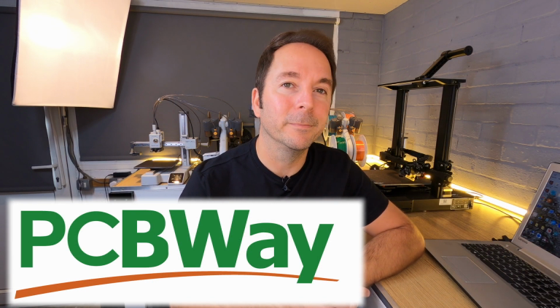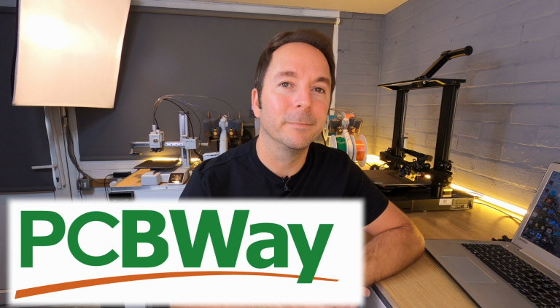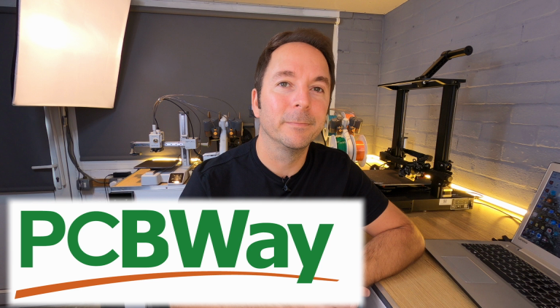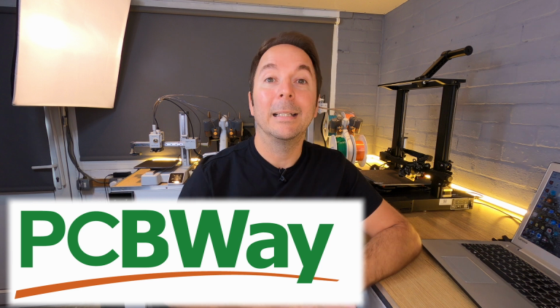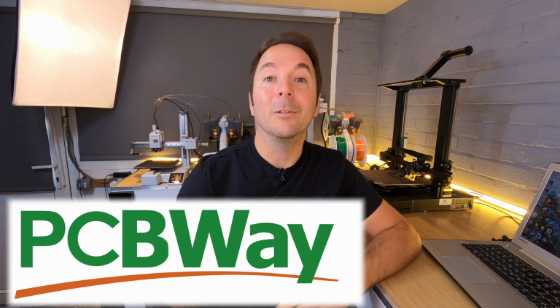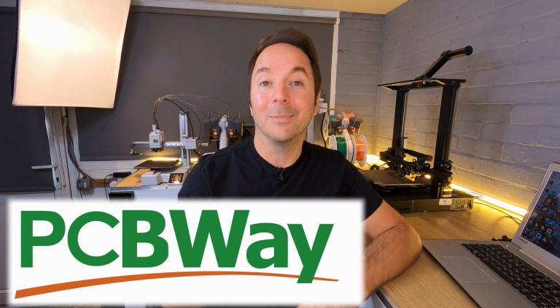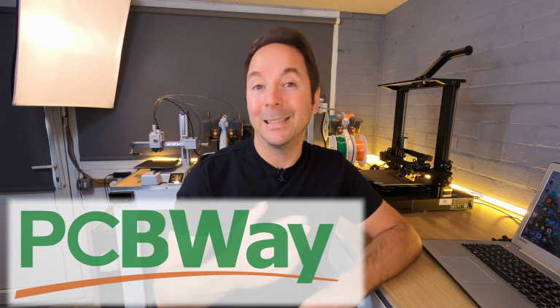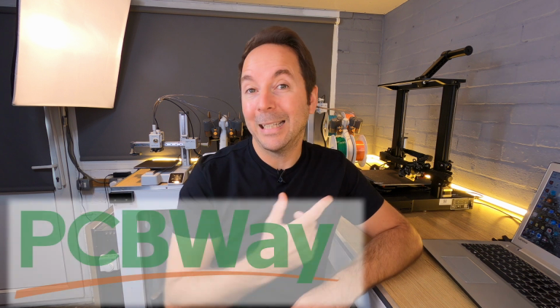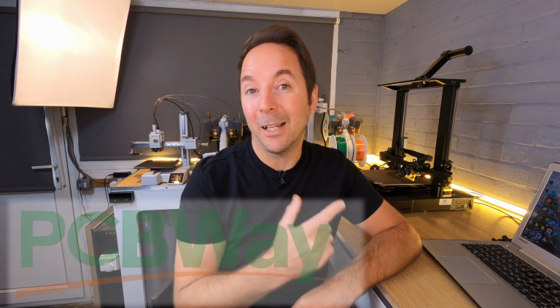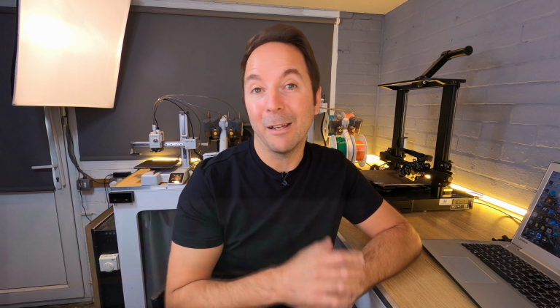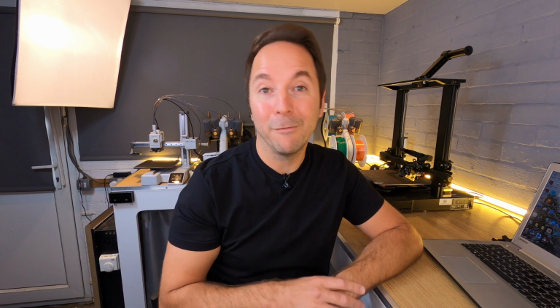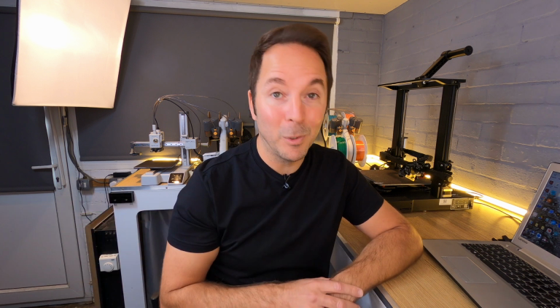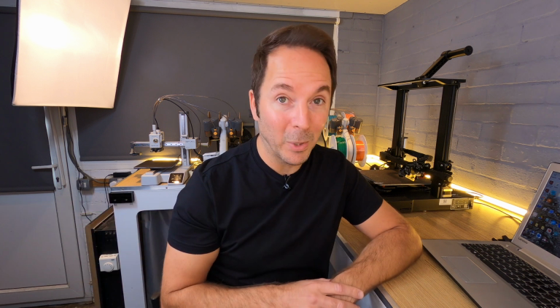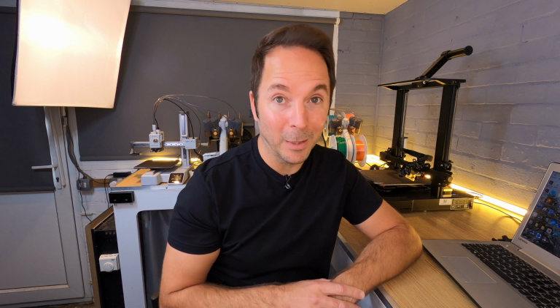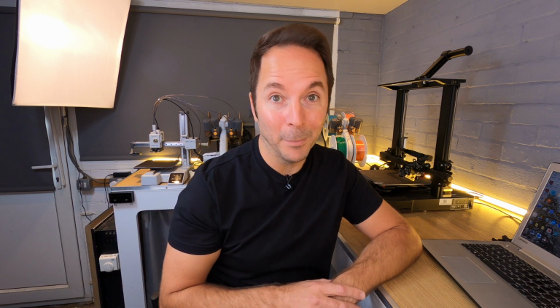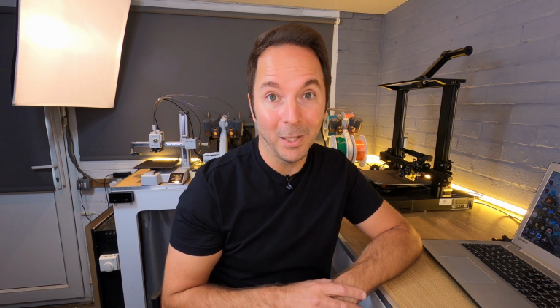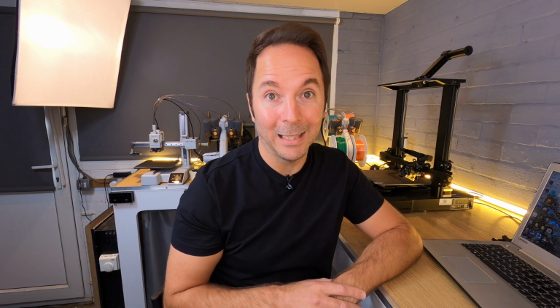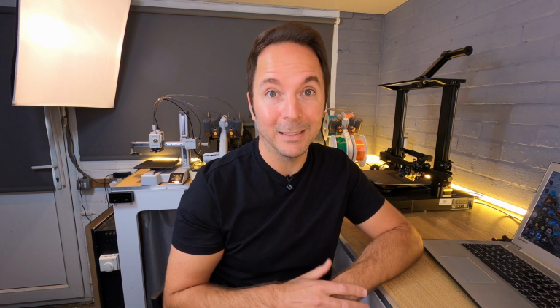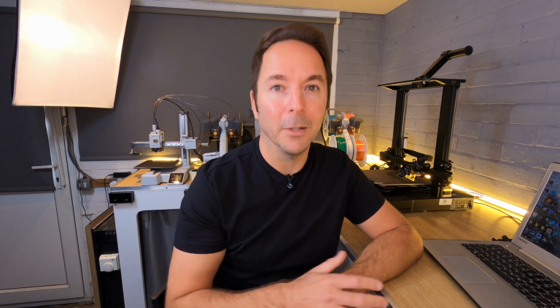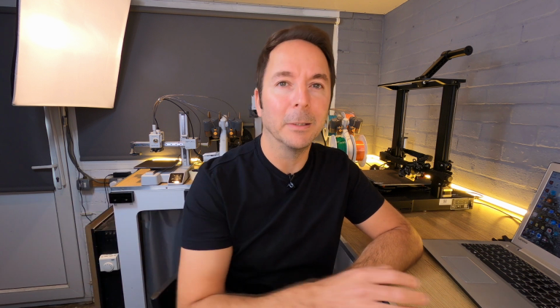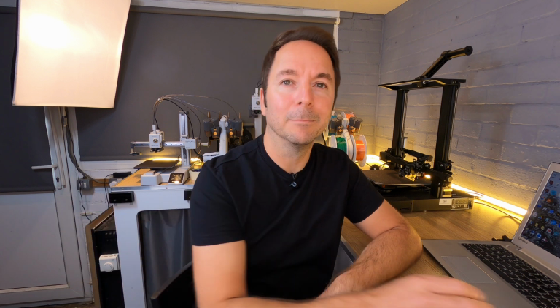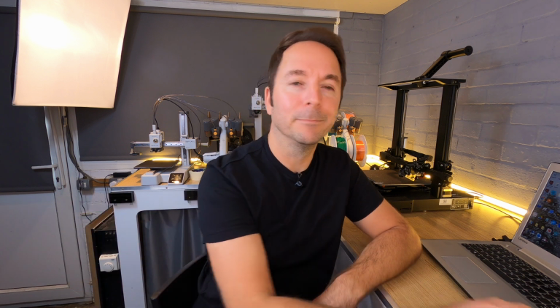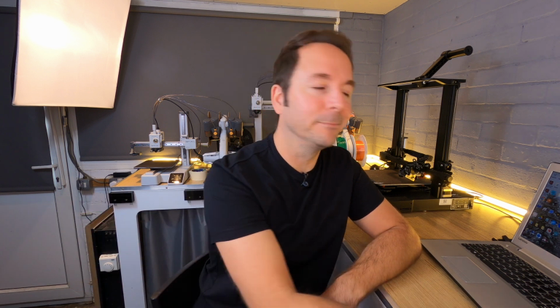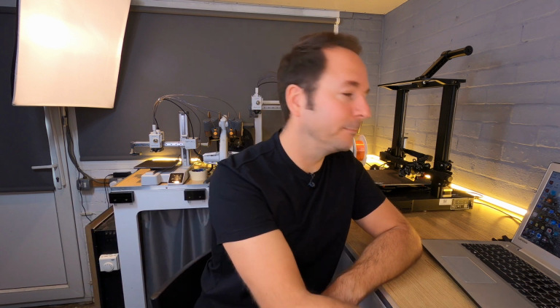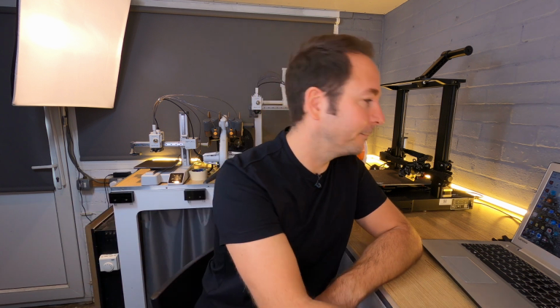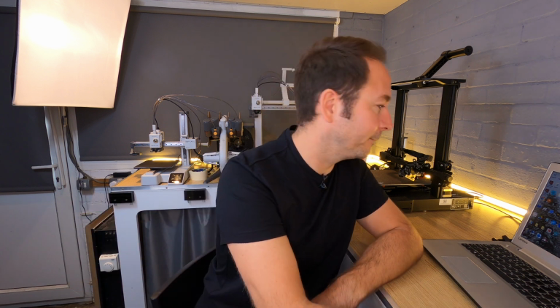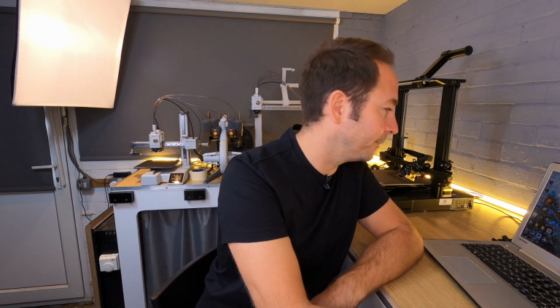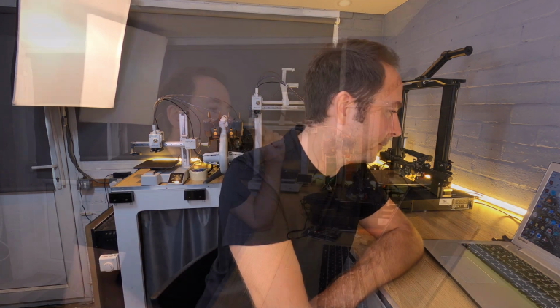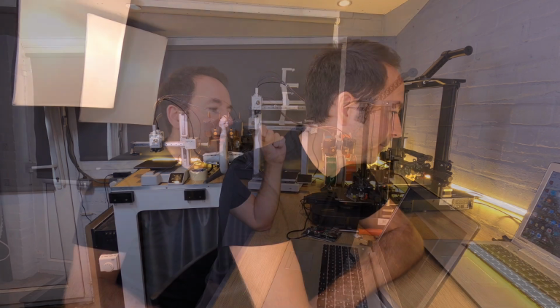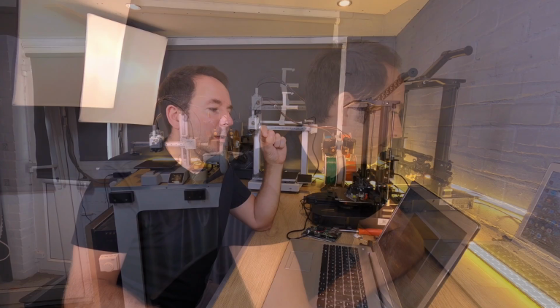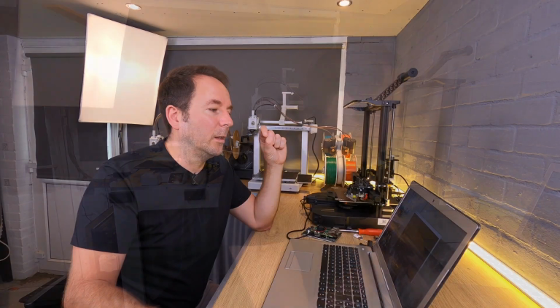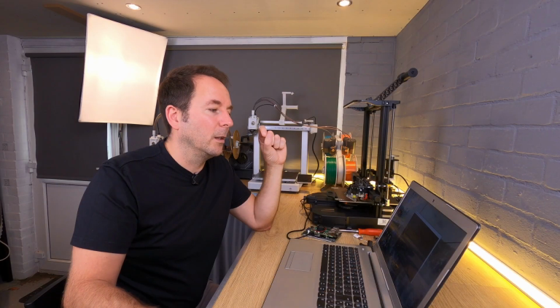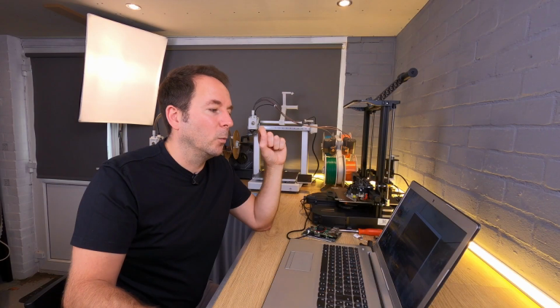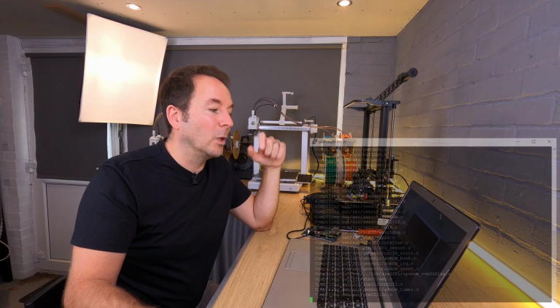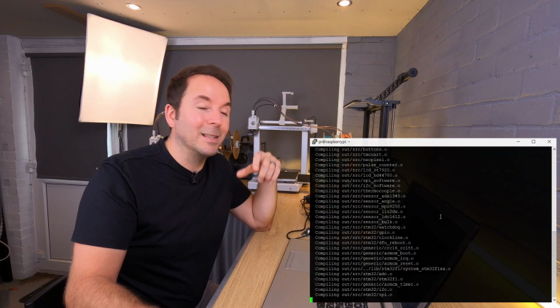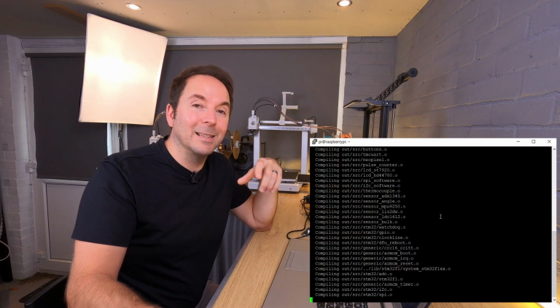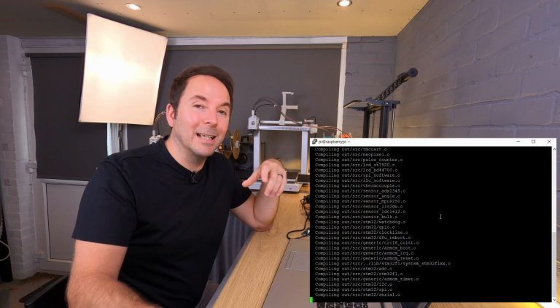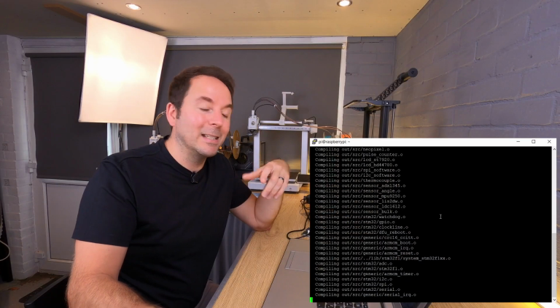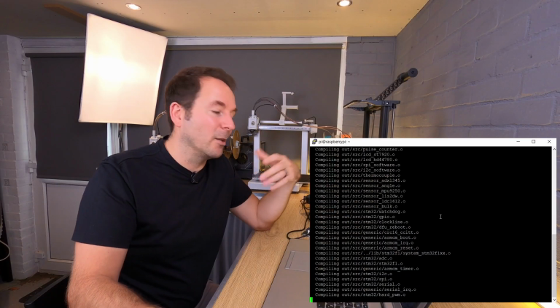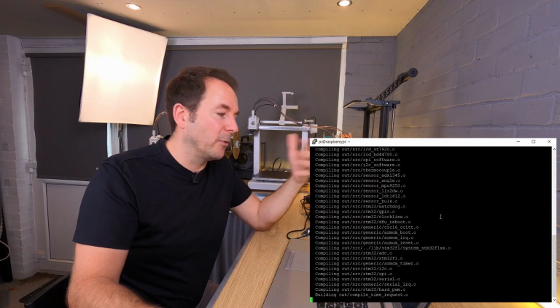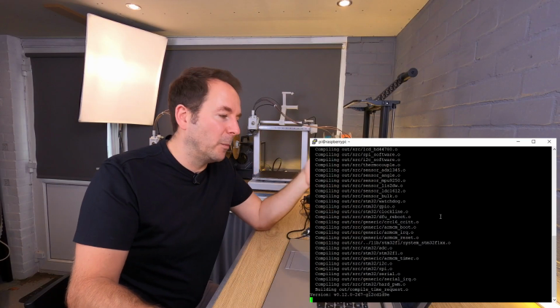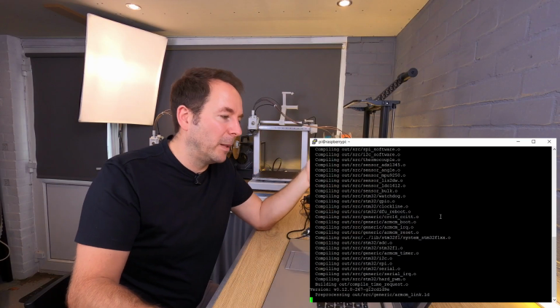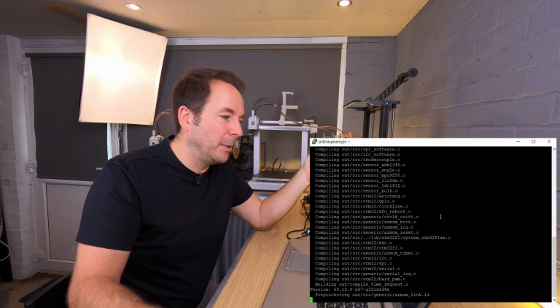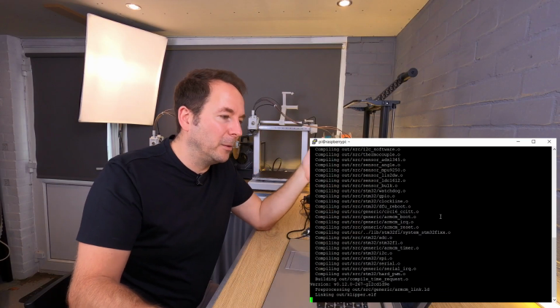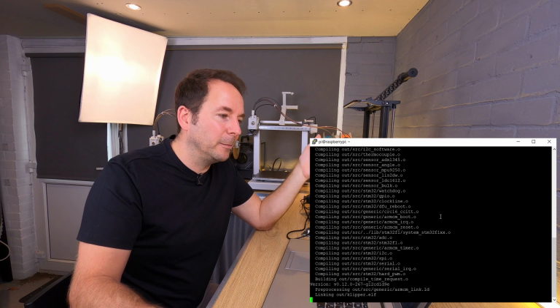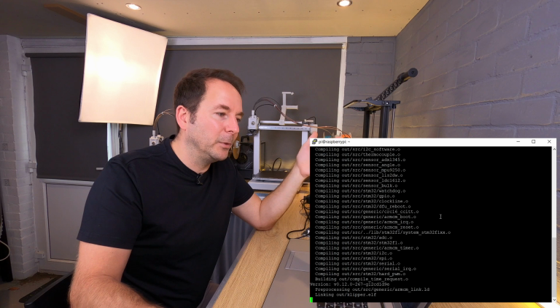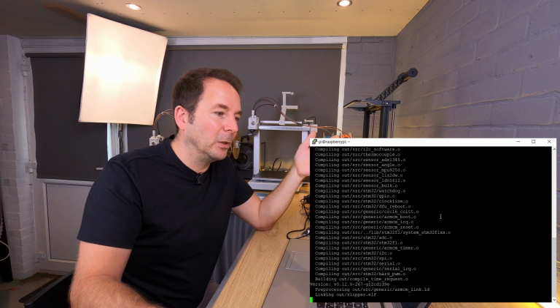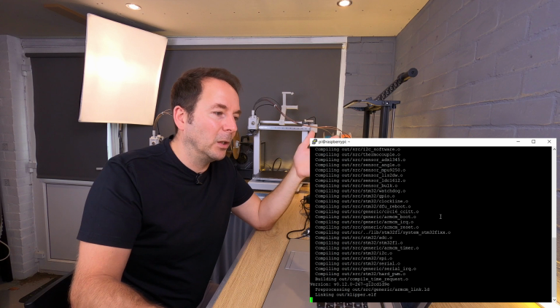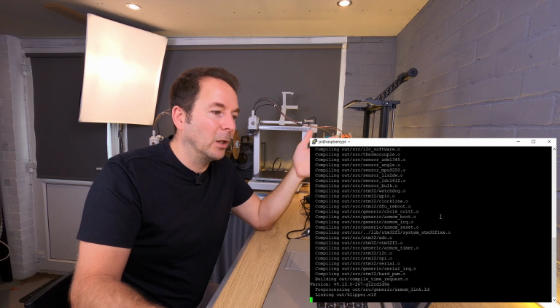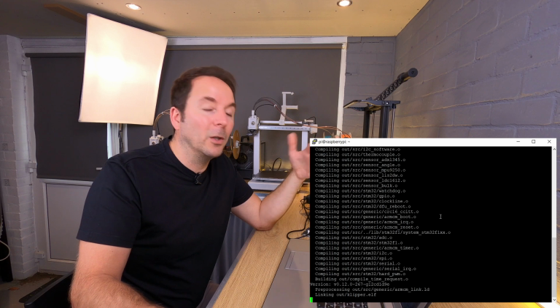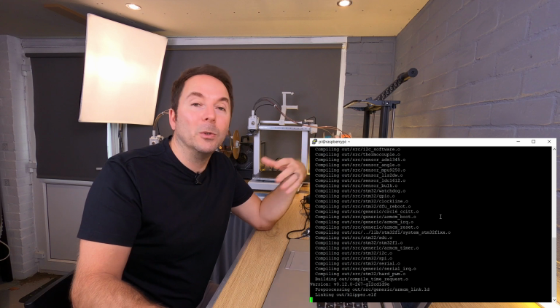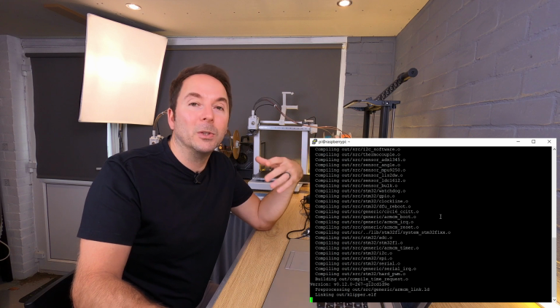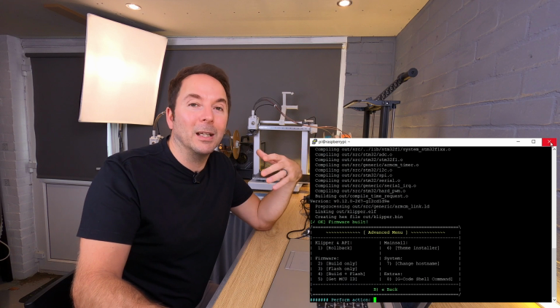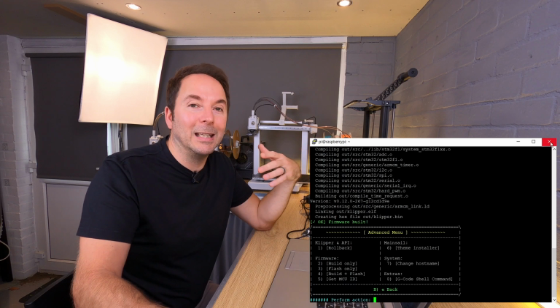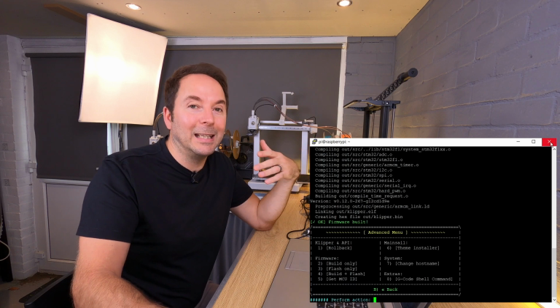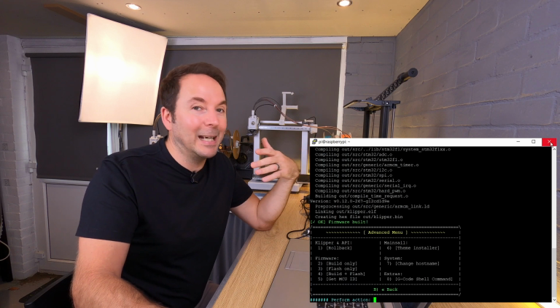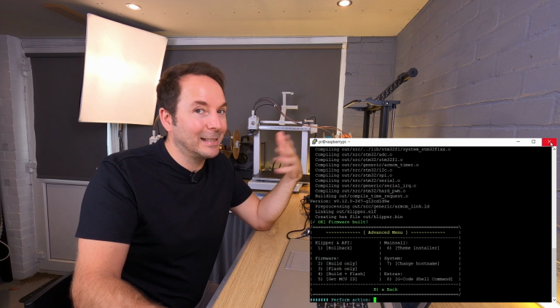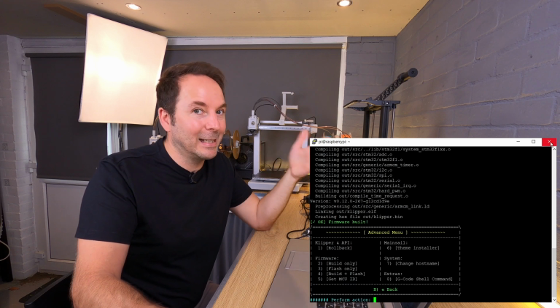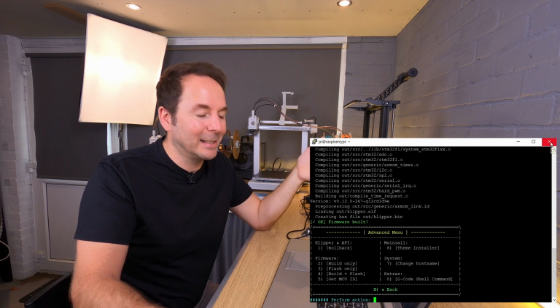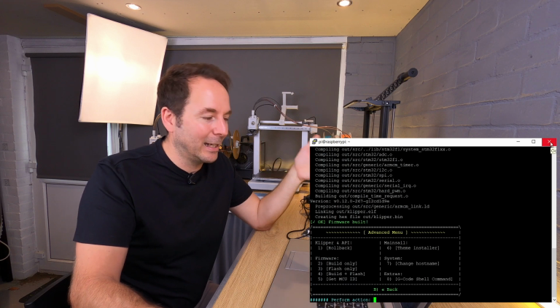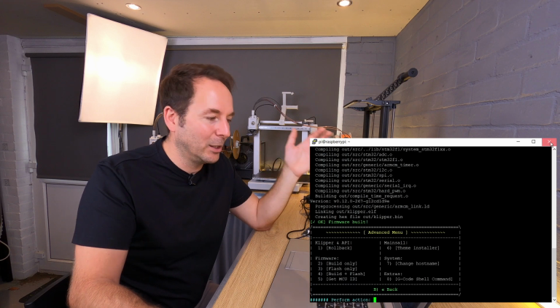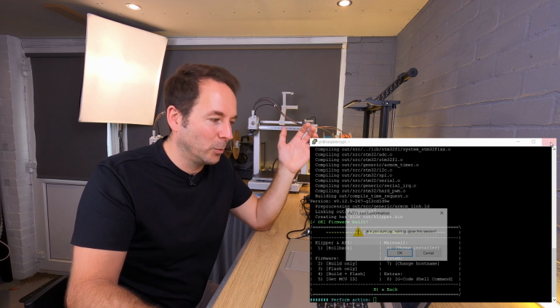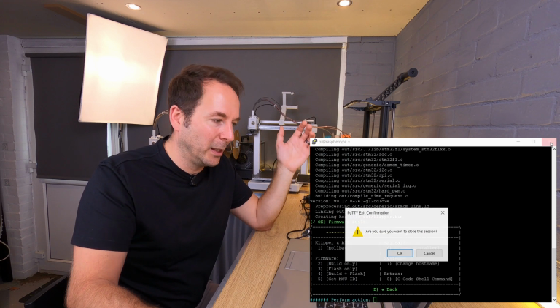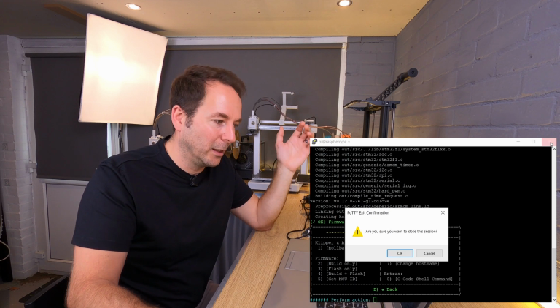Now let's see how that firmware compiling is going. Once it says firmware built, you can close the SSH window.